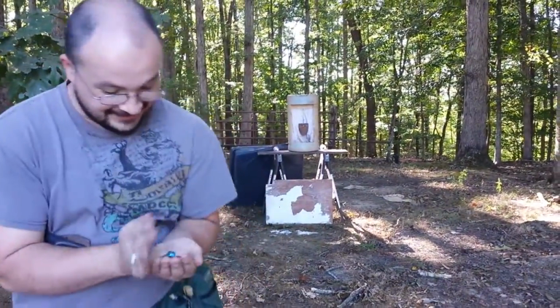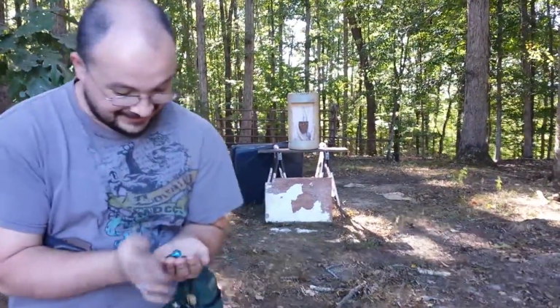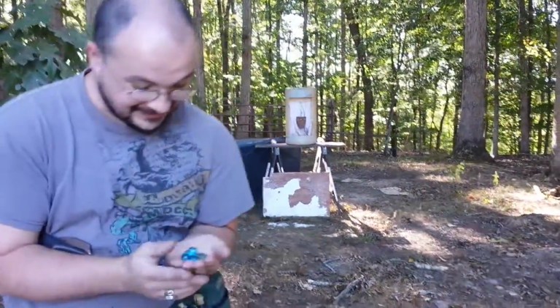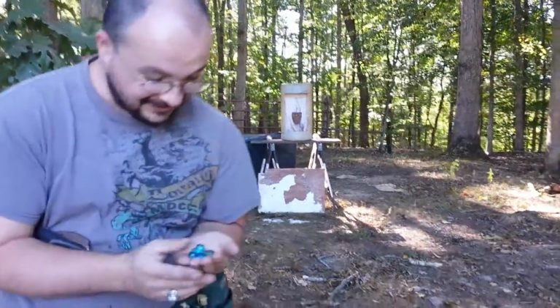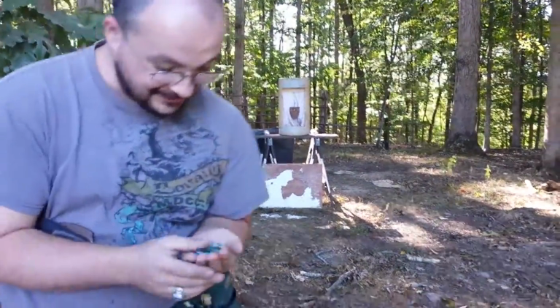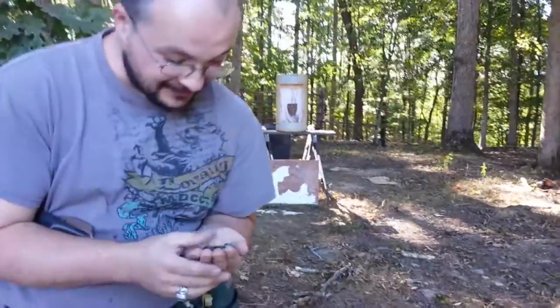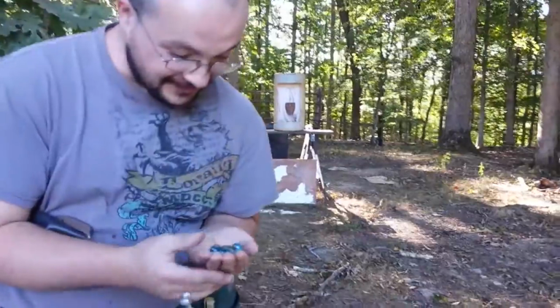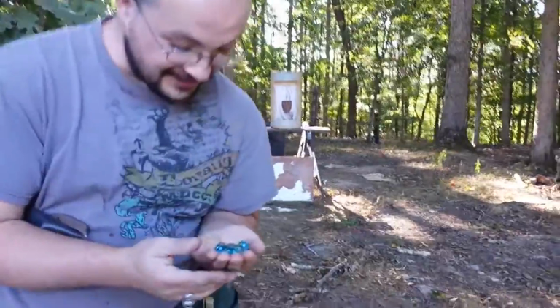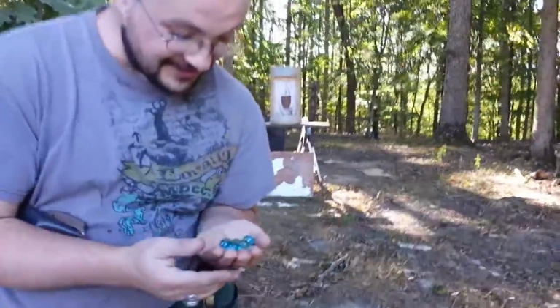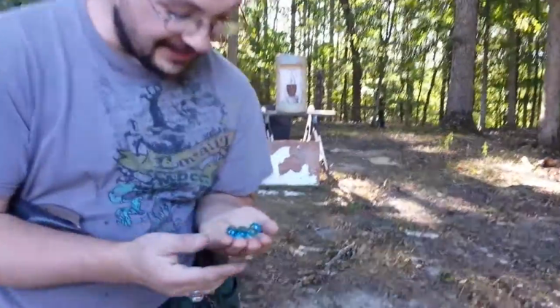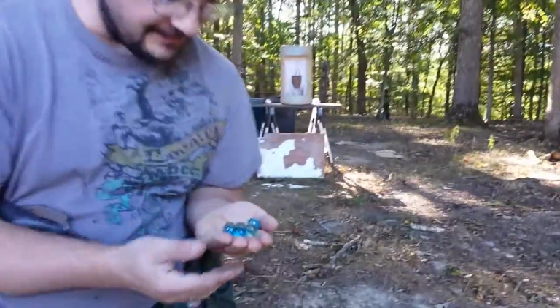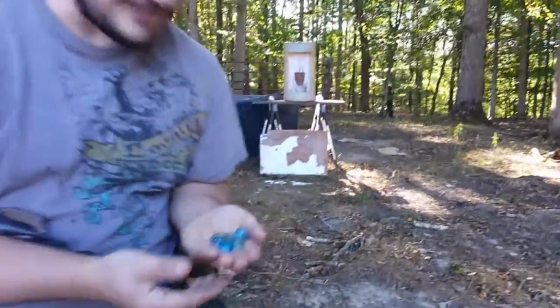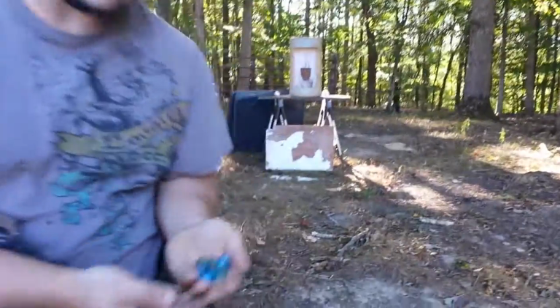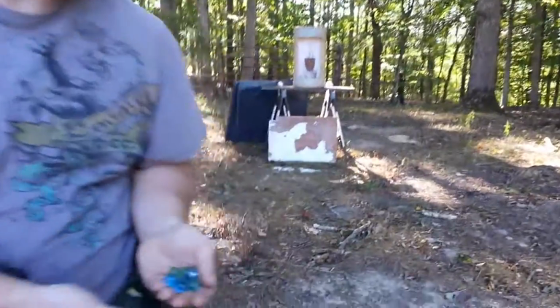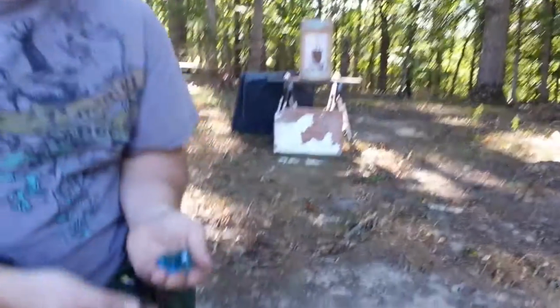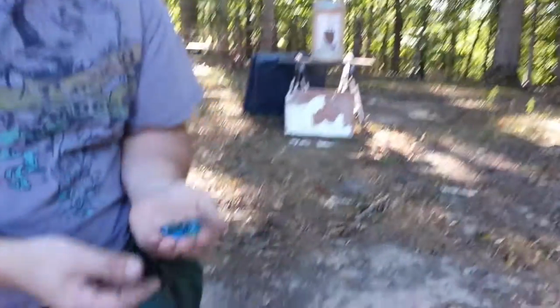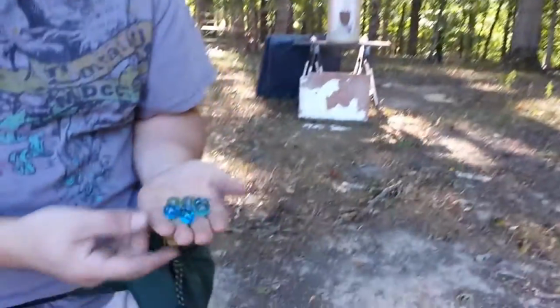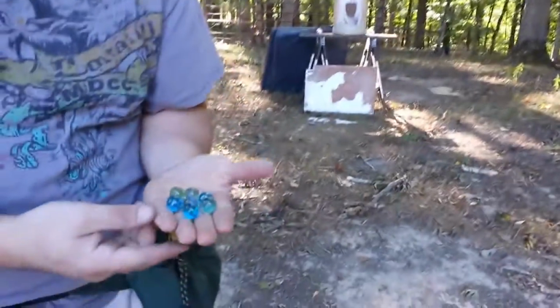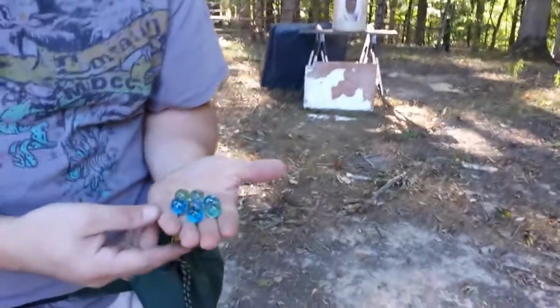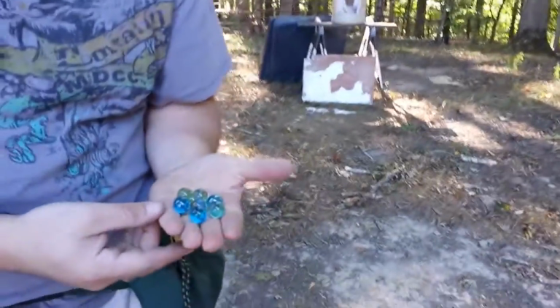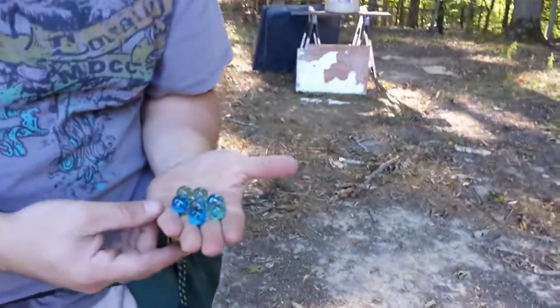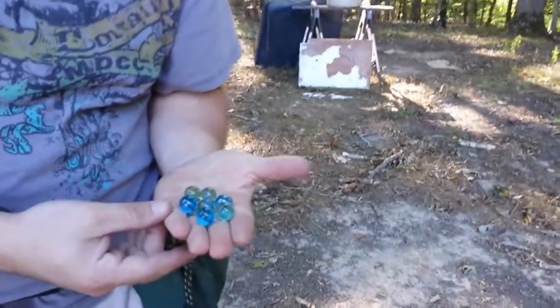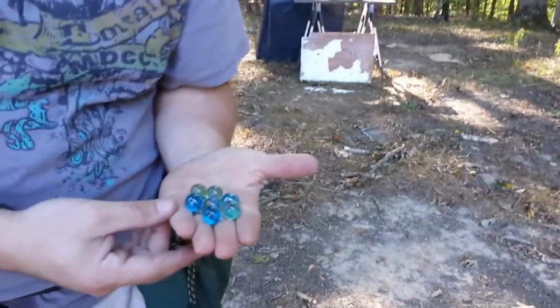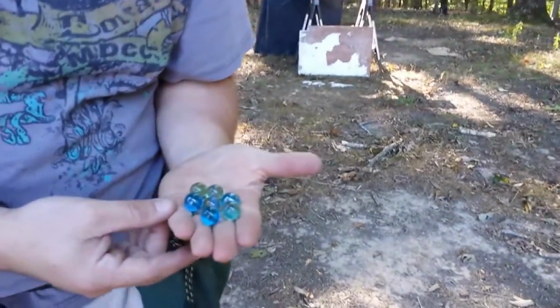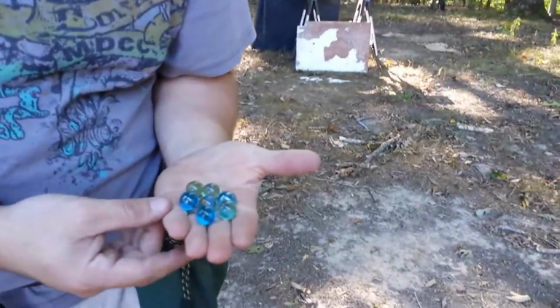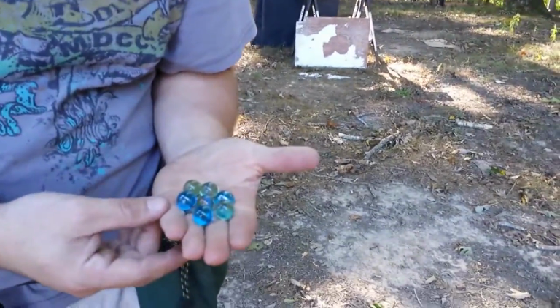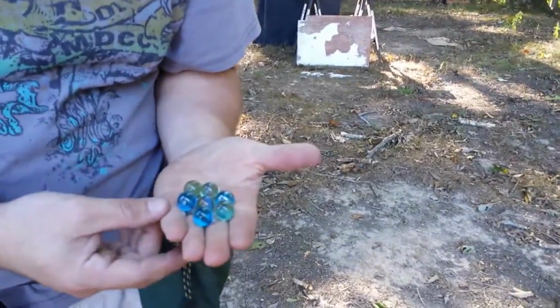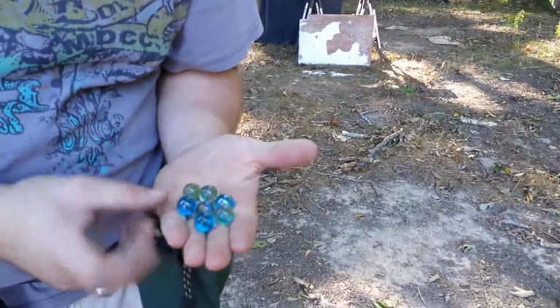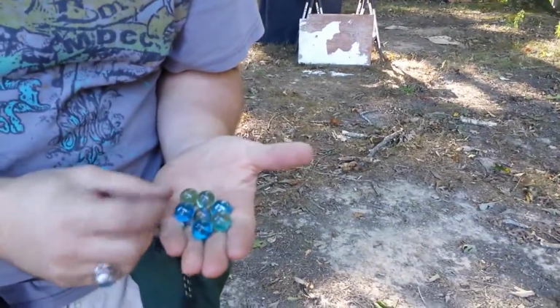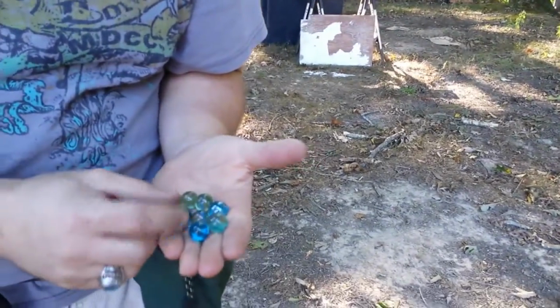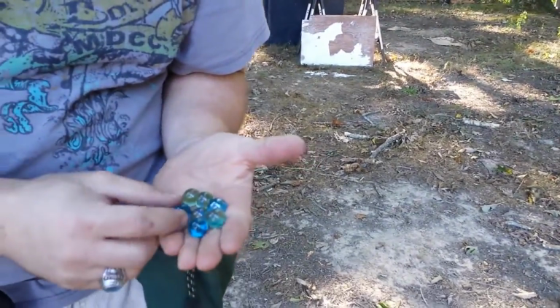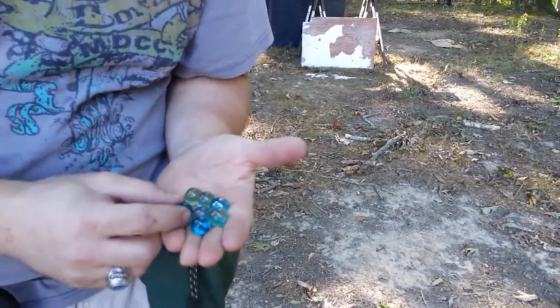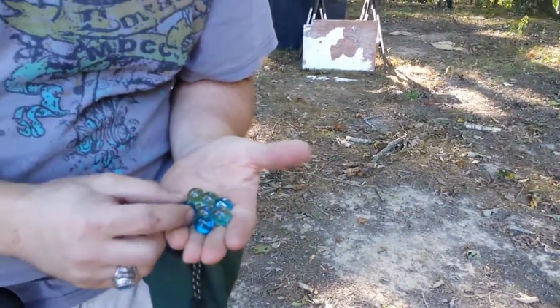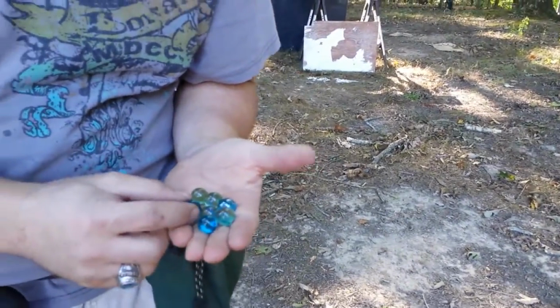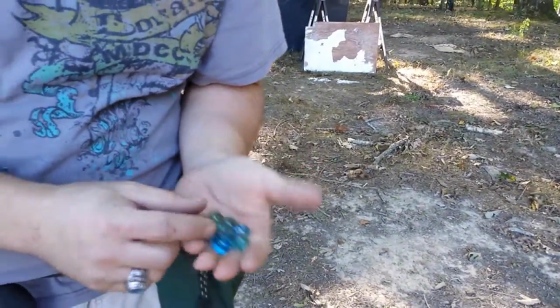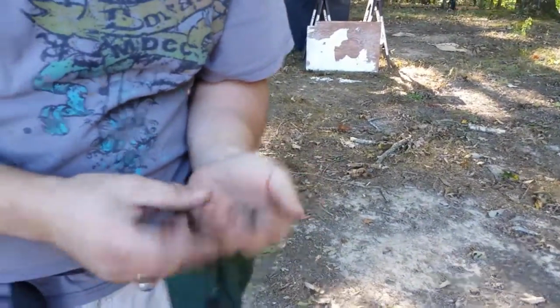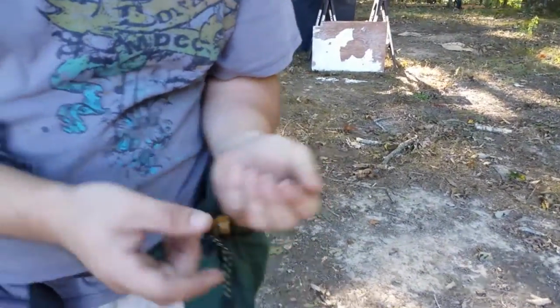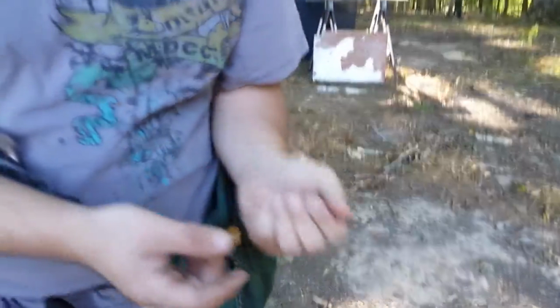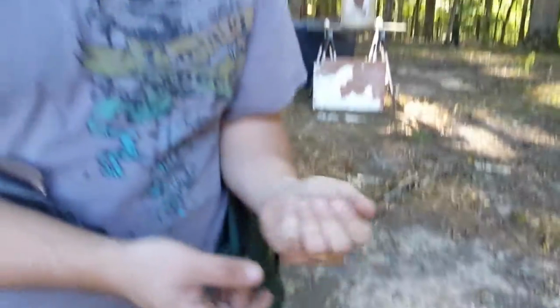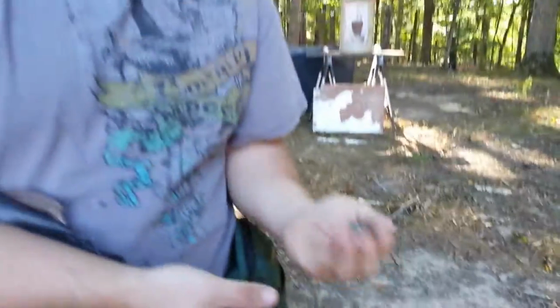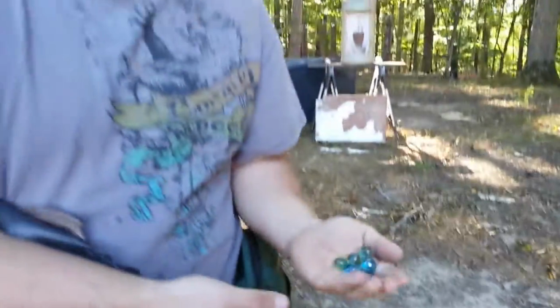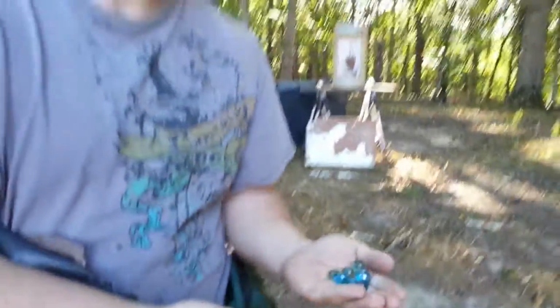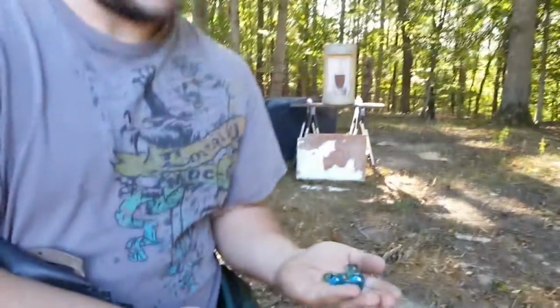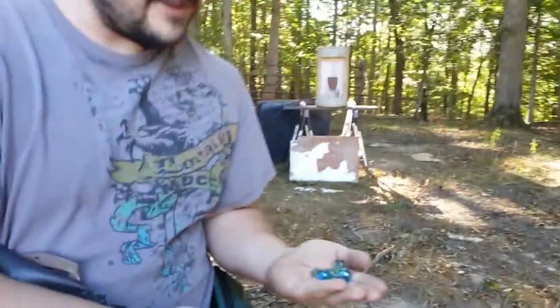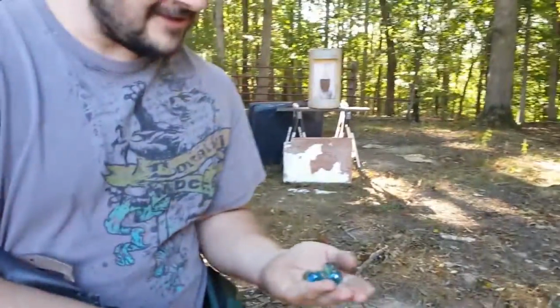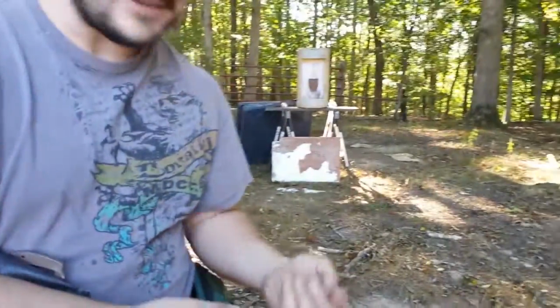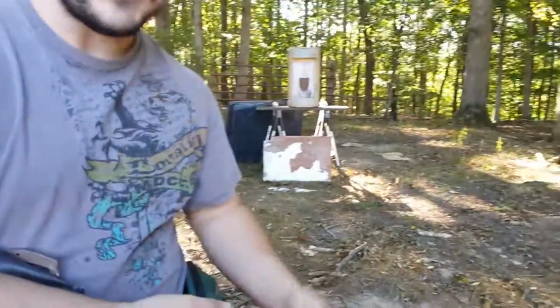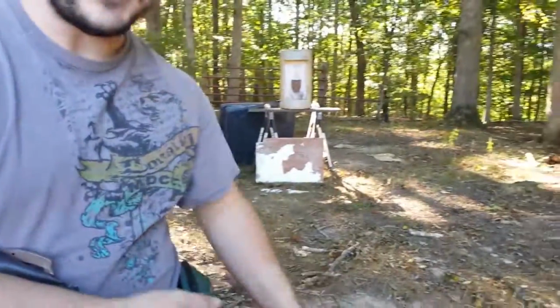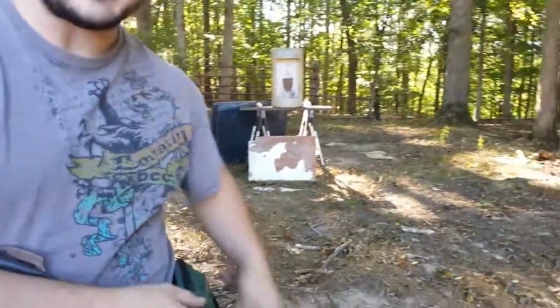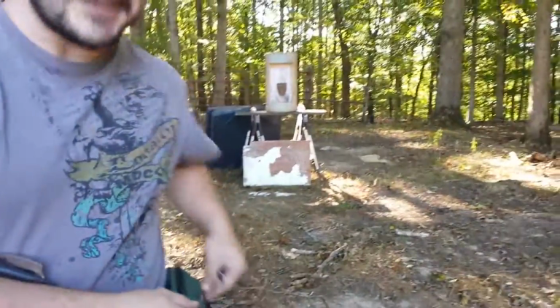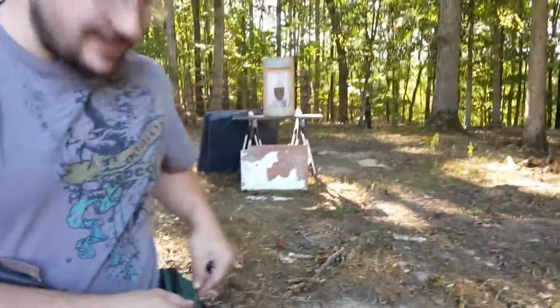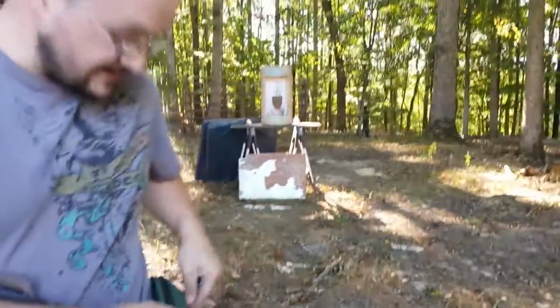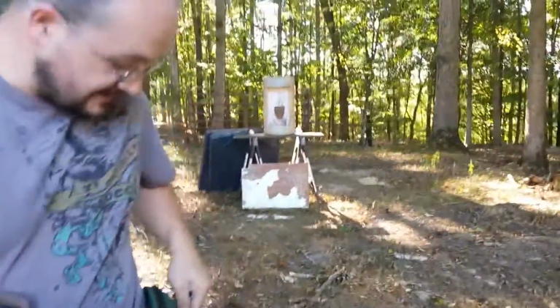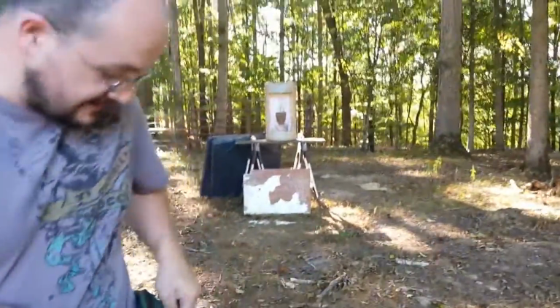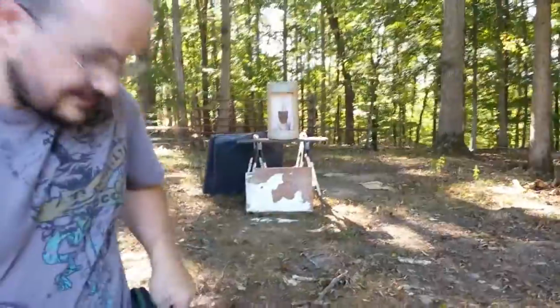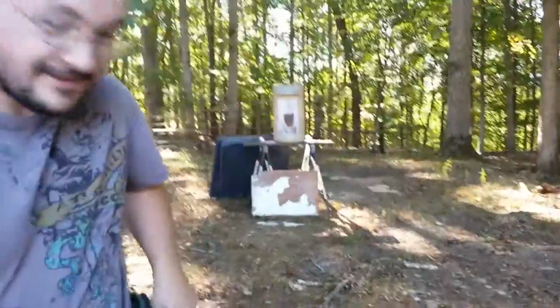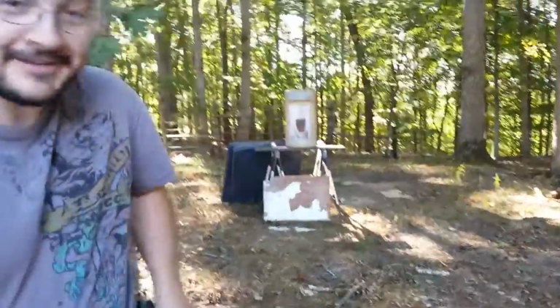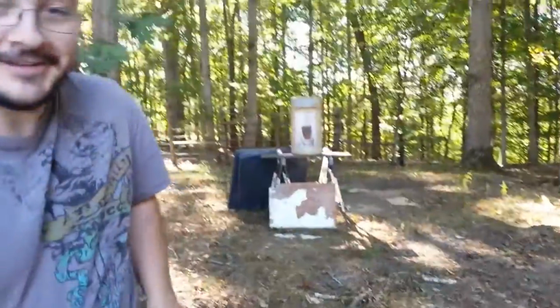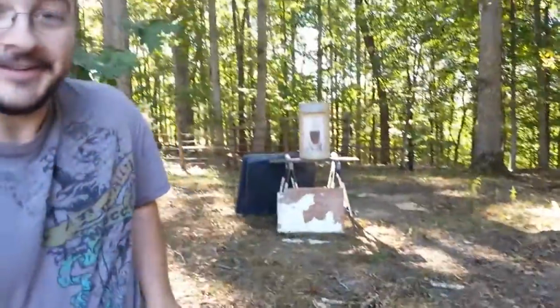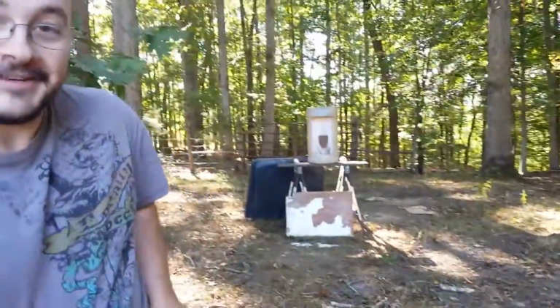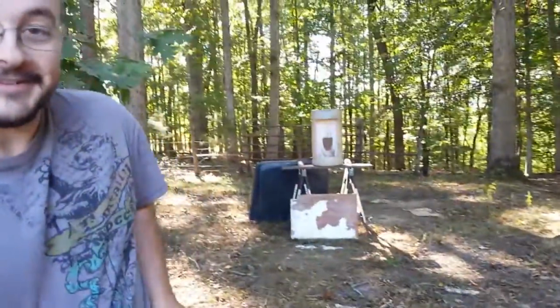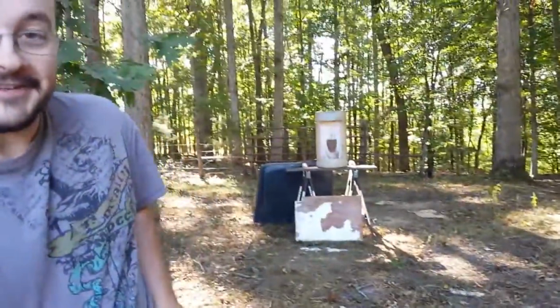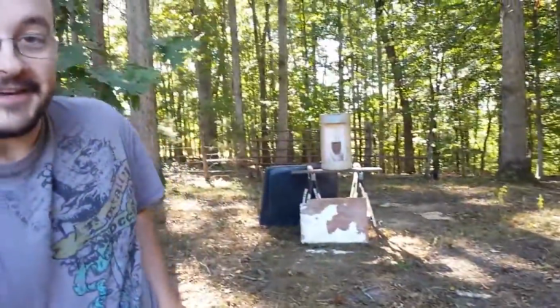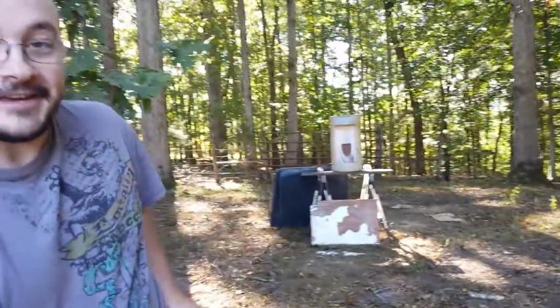No broken ones today. These are all in pretty good shape. Alright, thanks for watching guys. See ya.